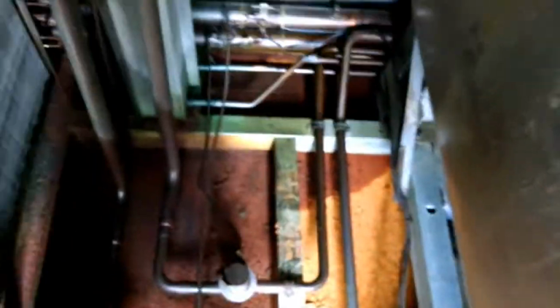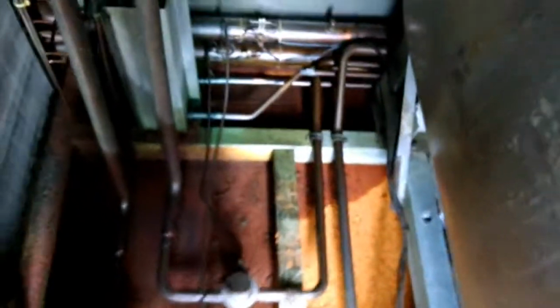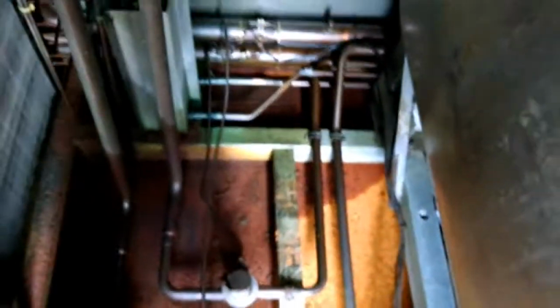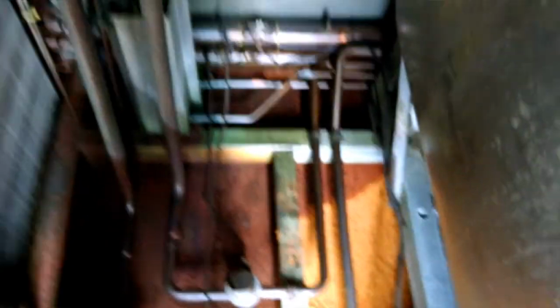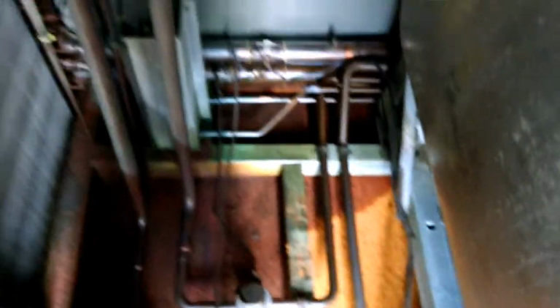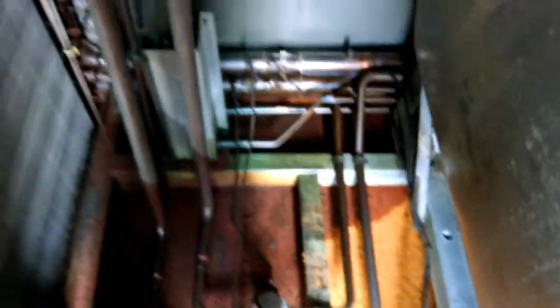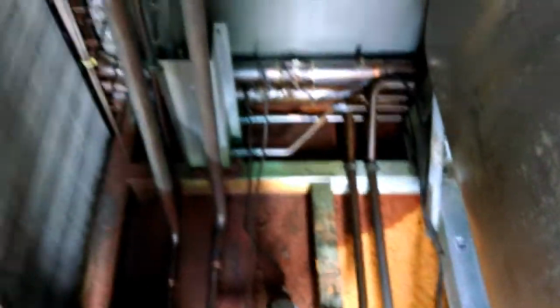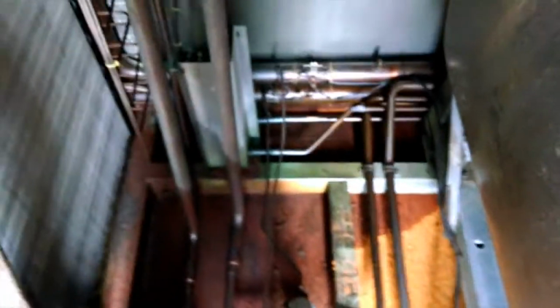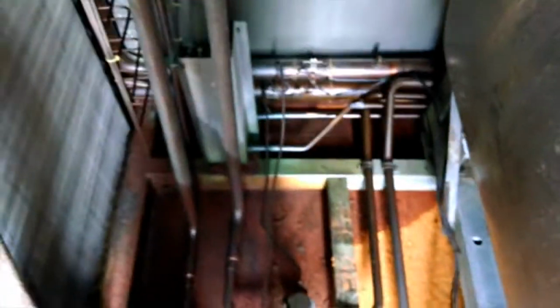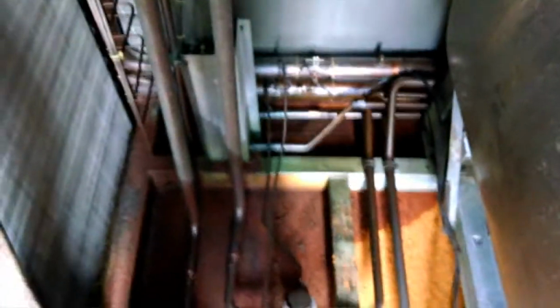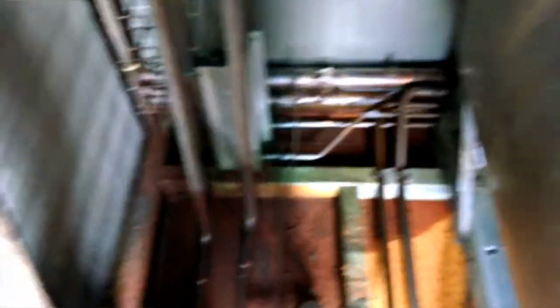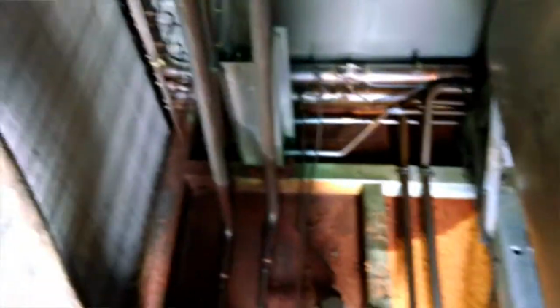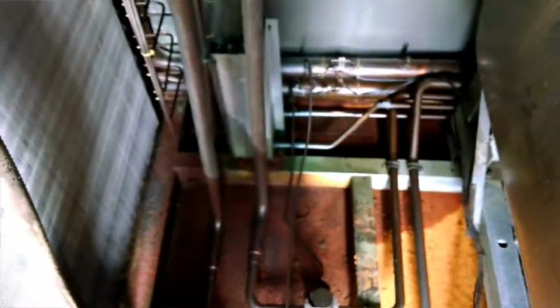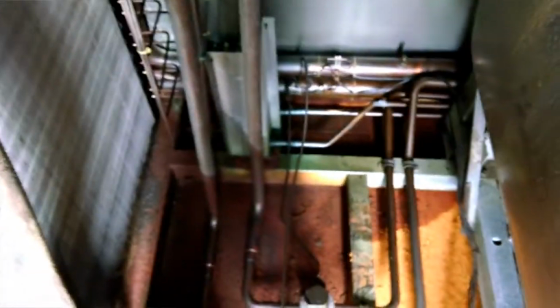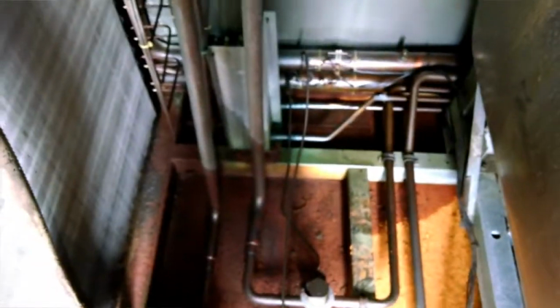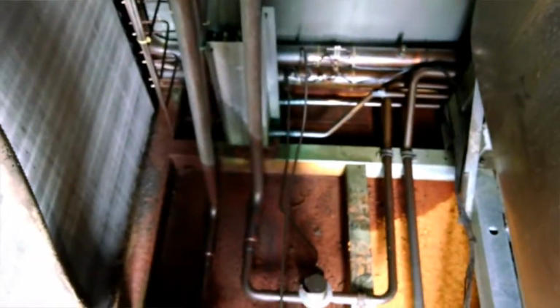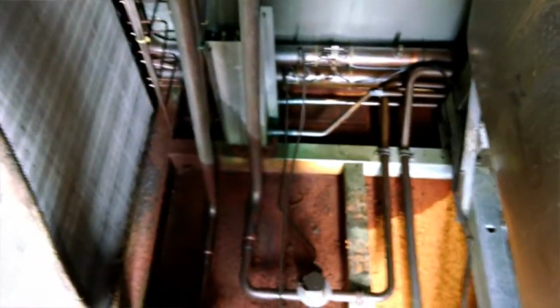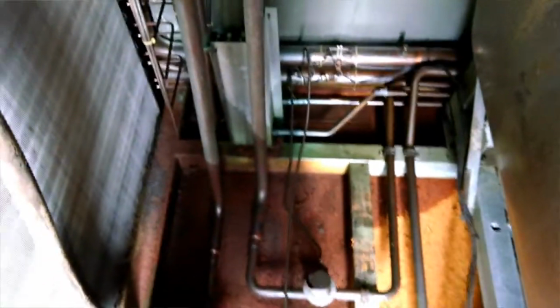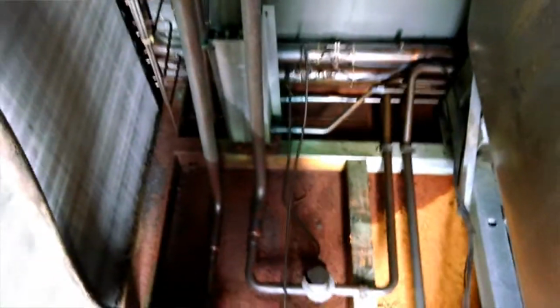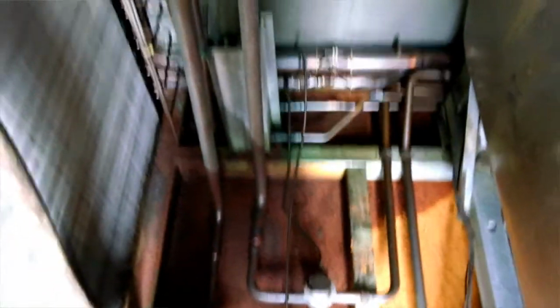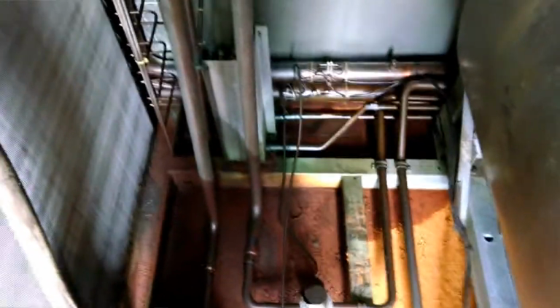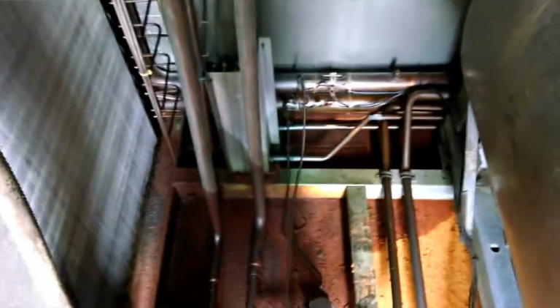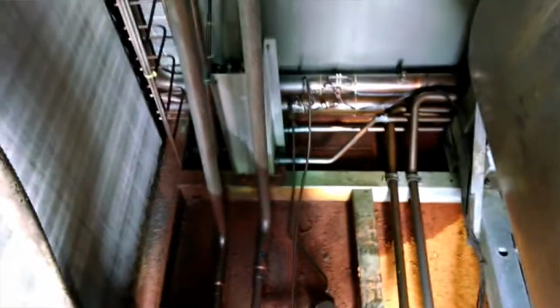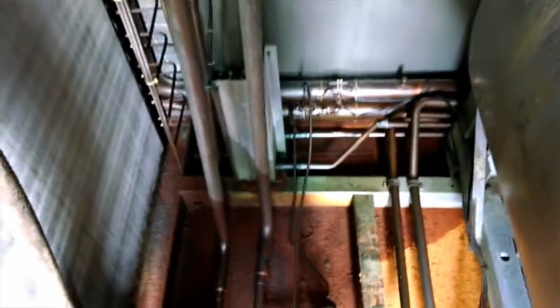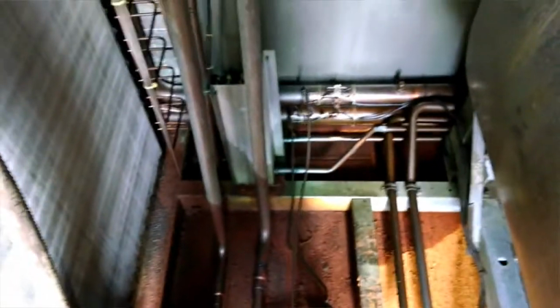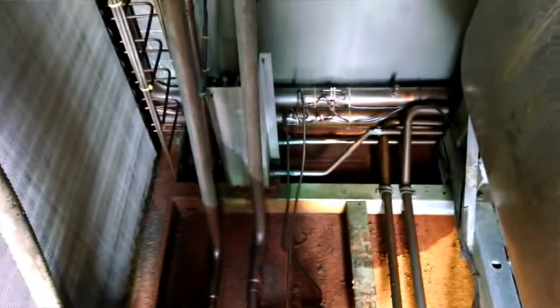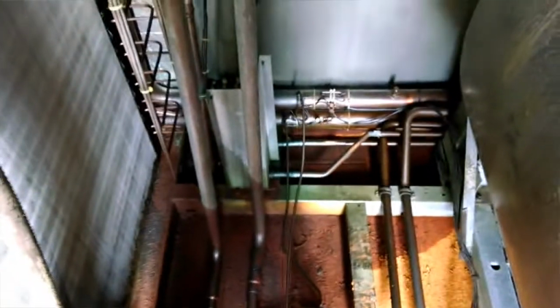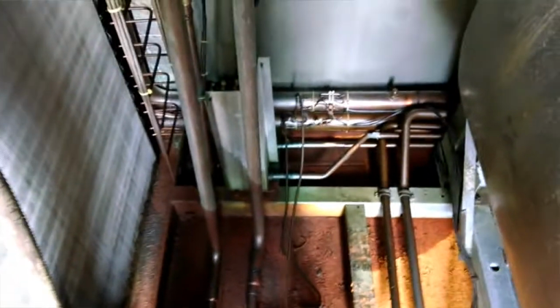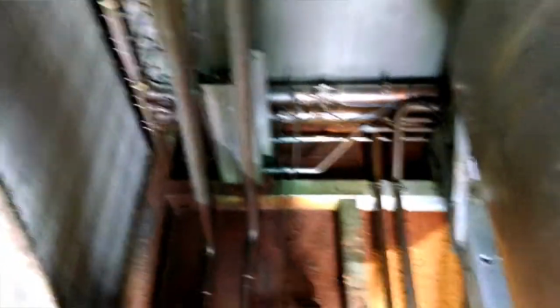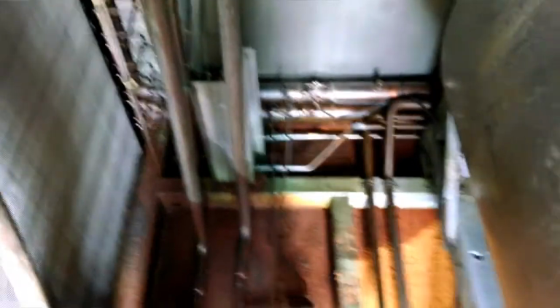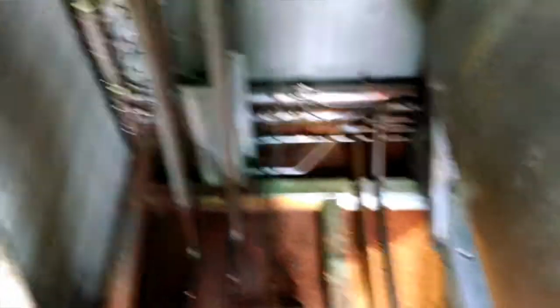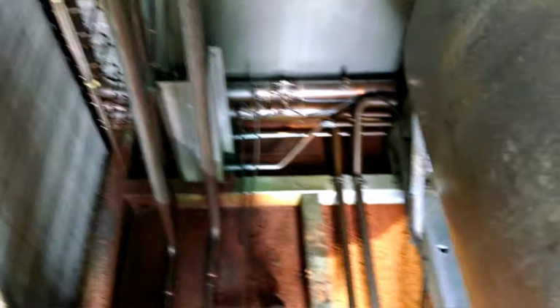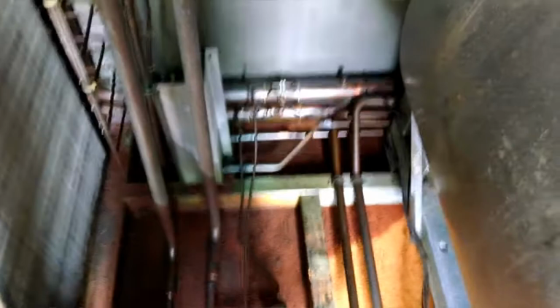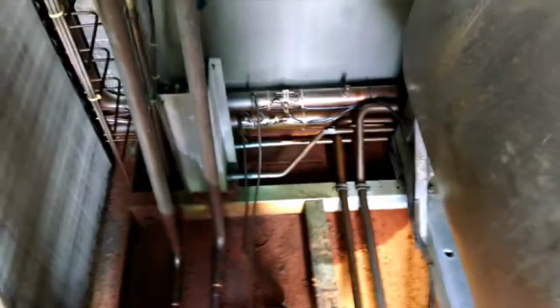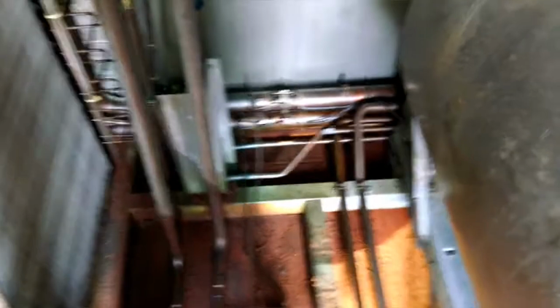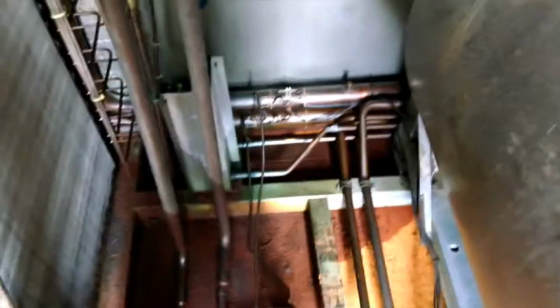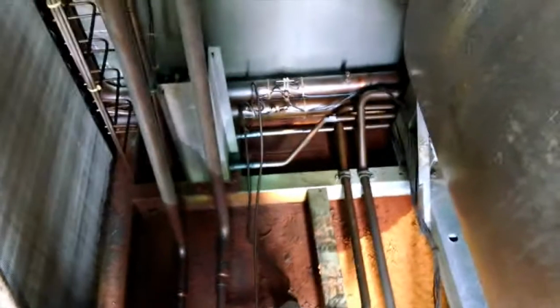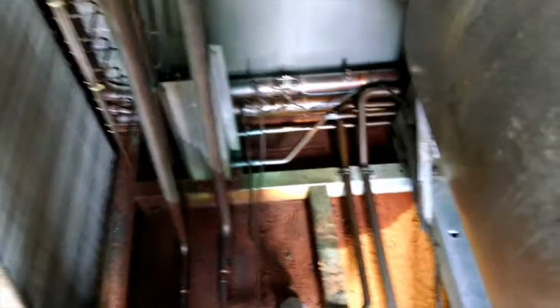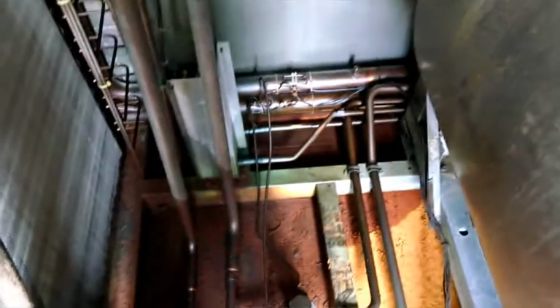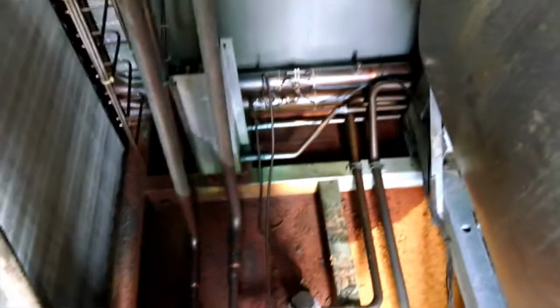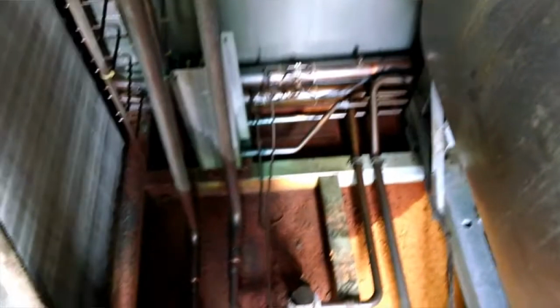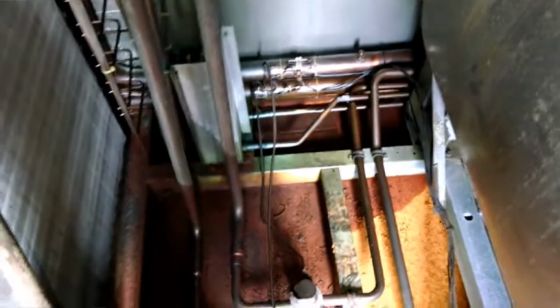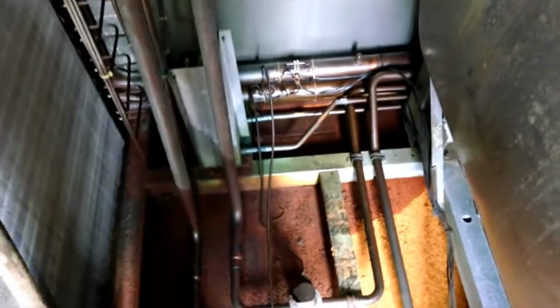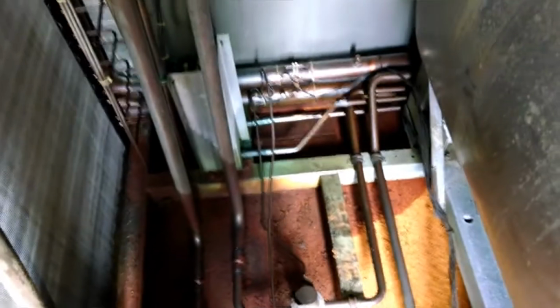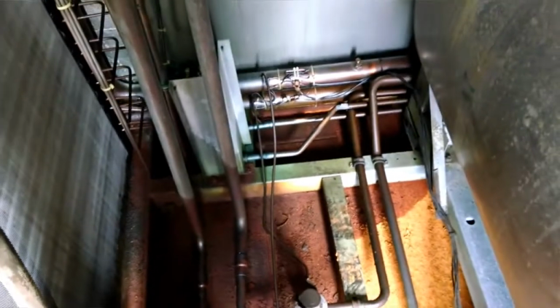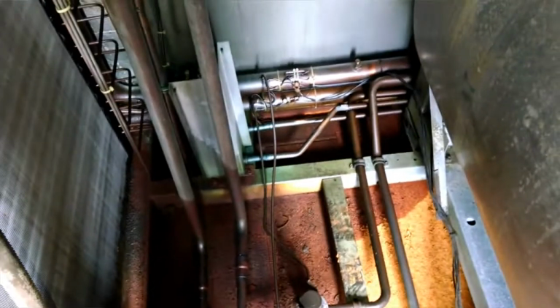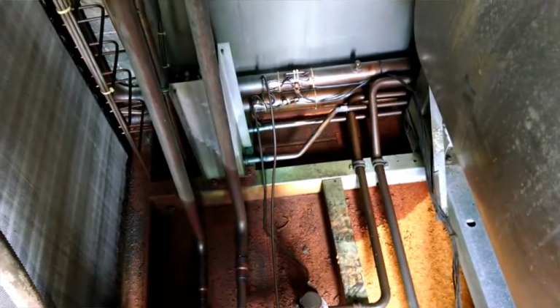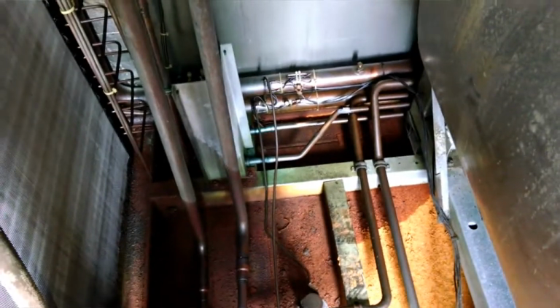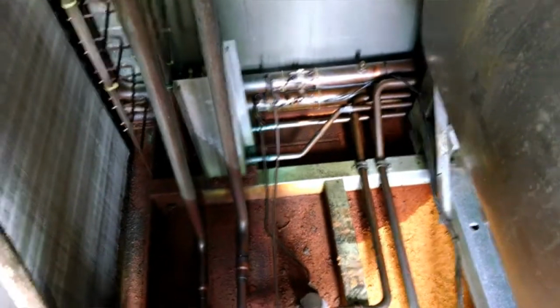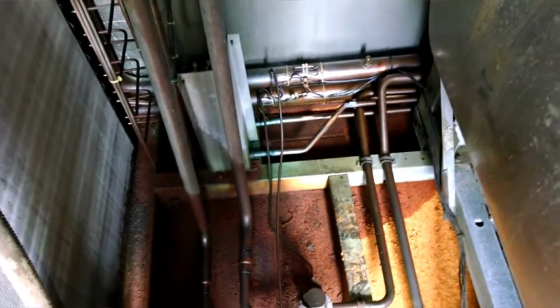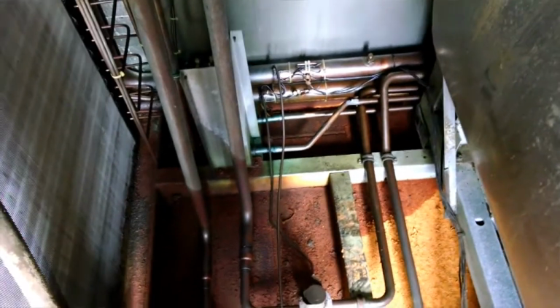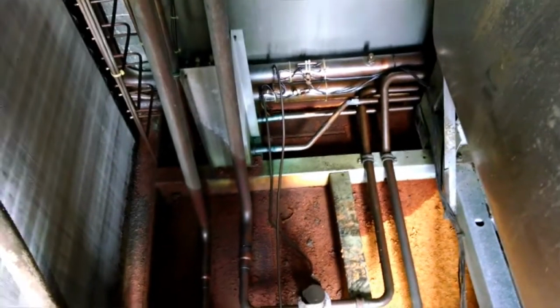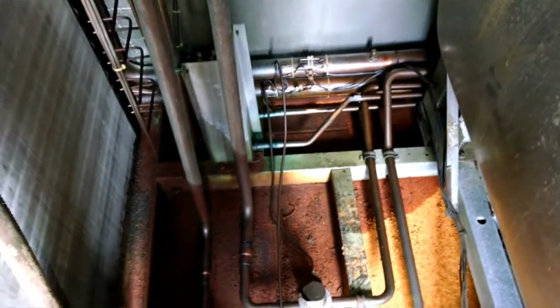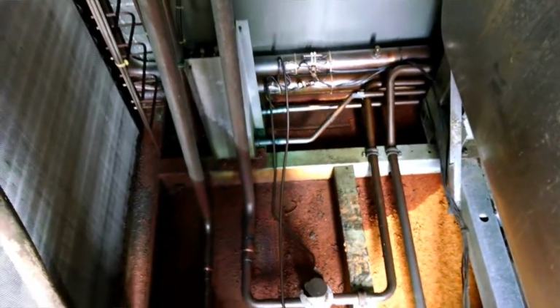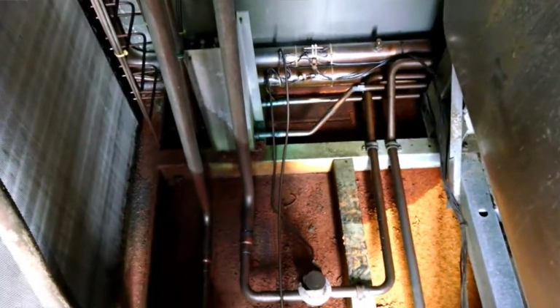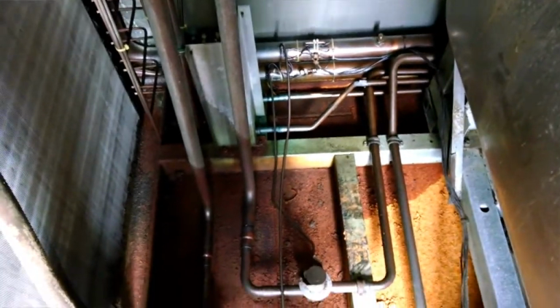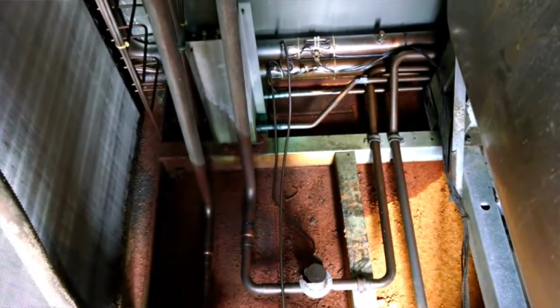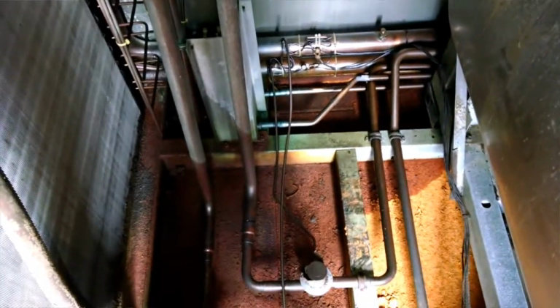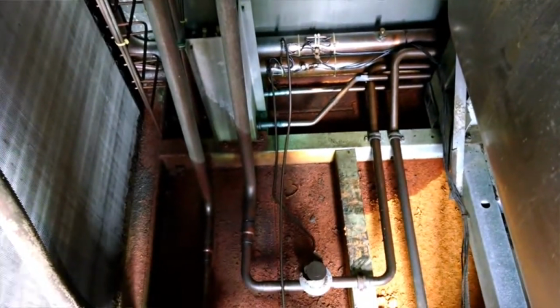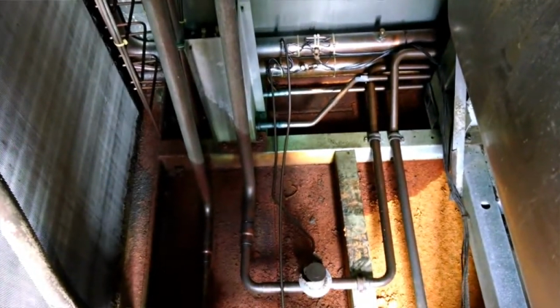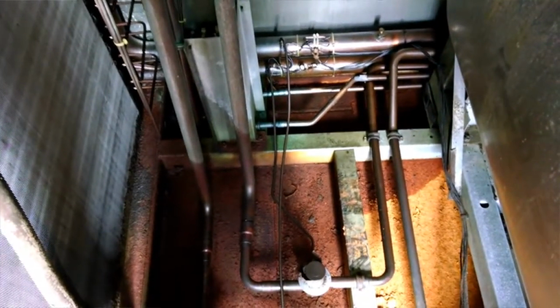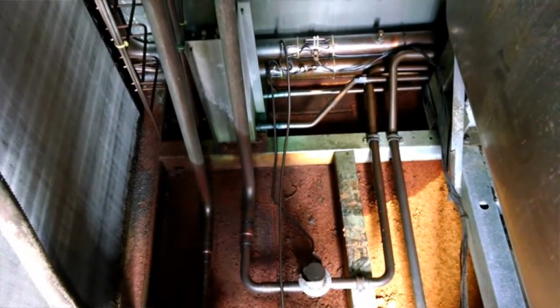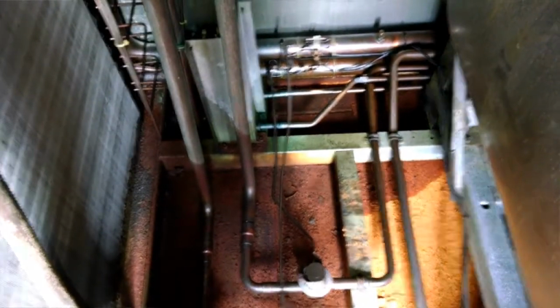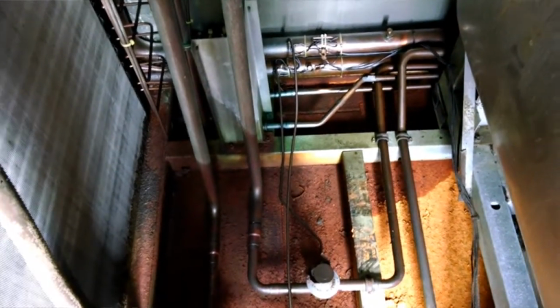So we got a leaking condenser and a leaking evaporator. Aren't we having fun now? The oil, the oil, the oil.